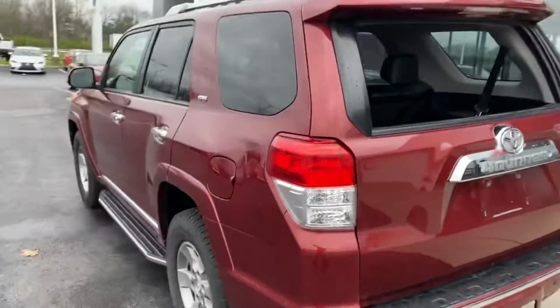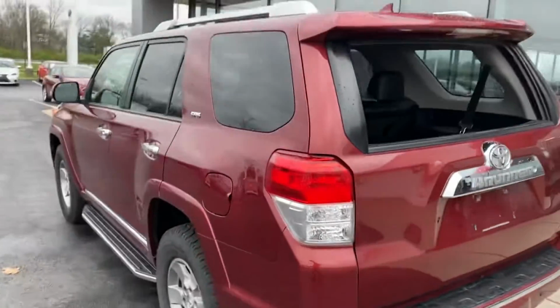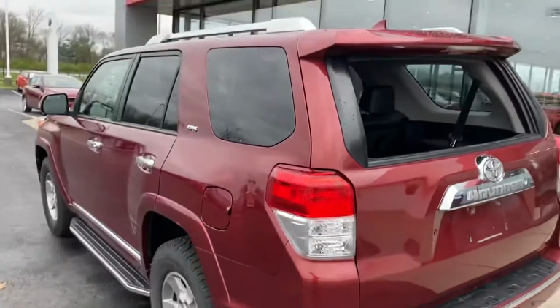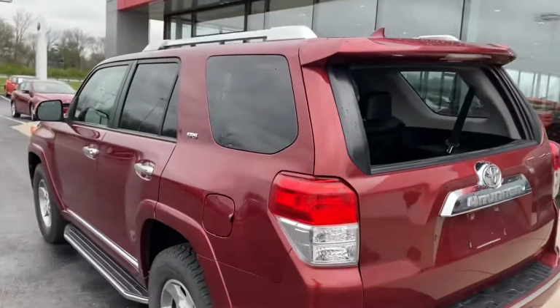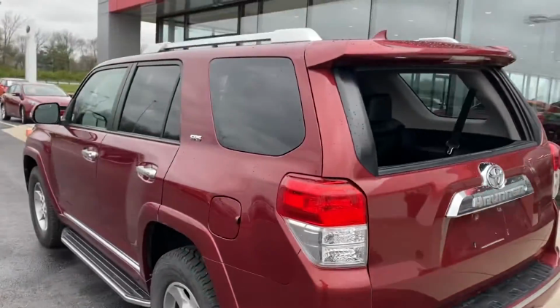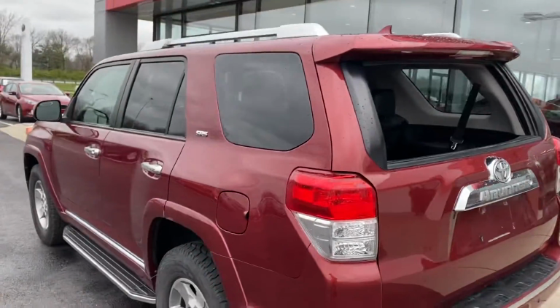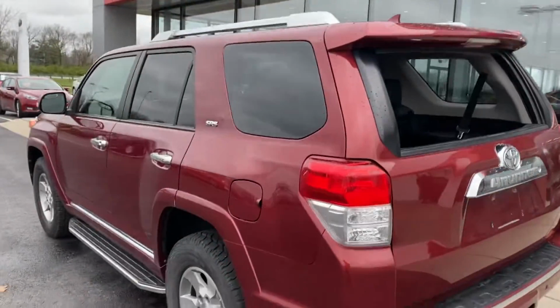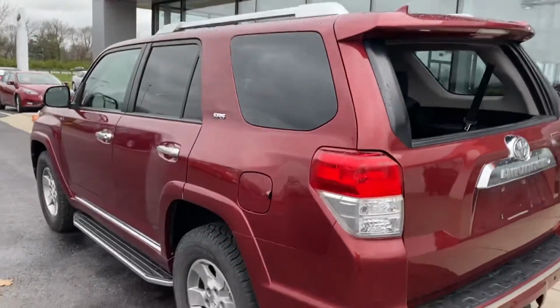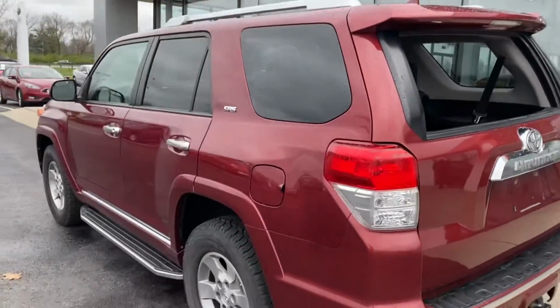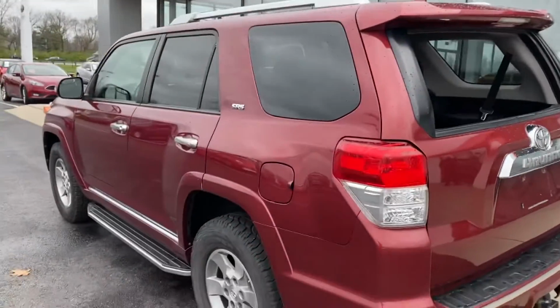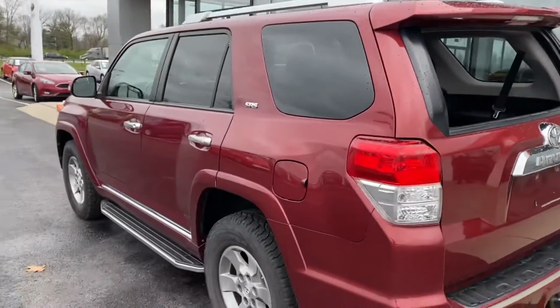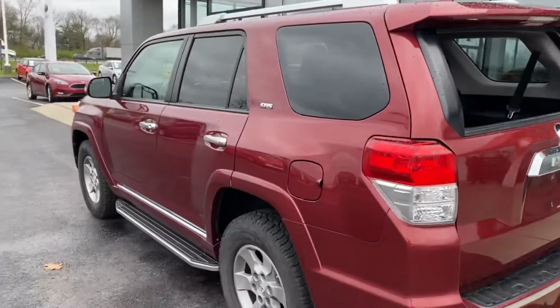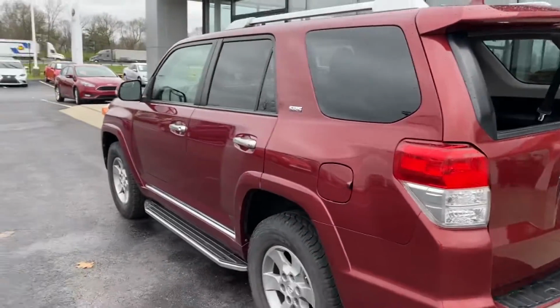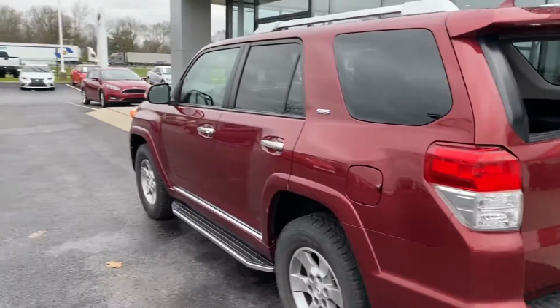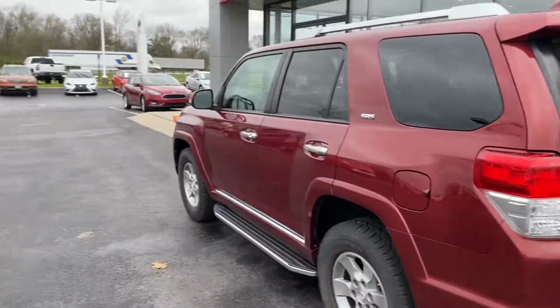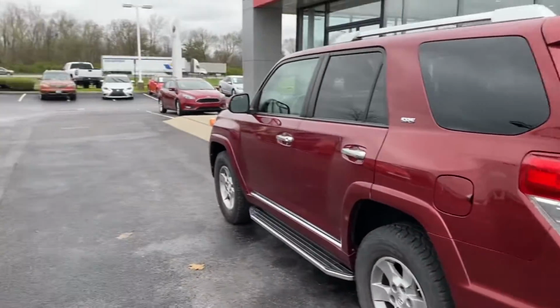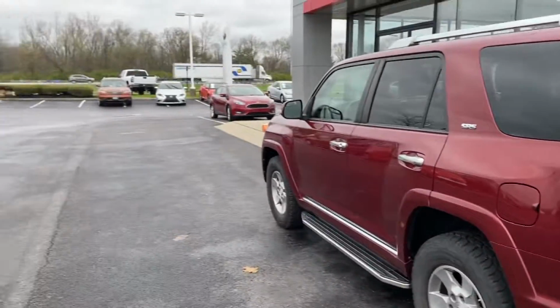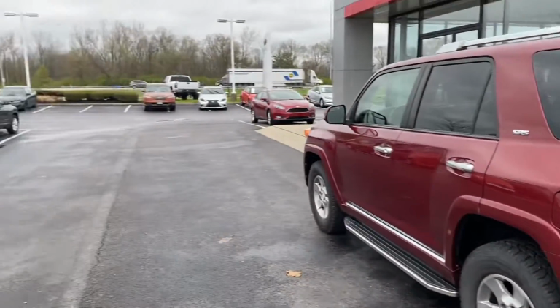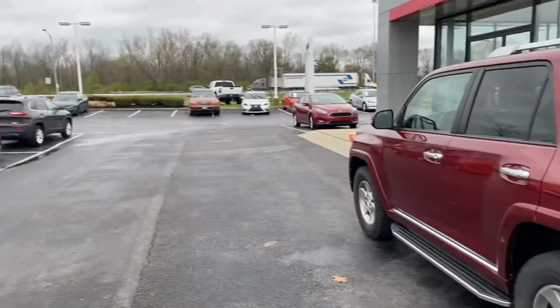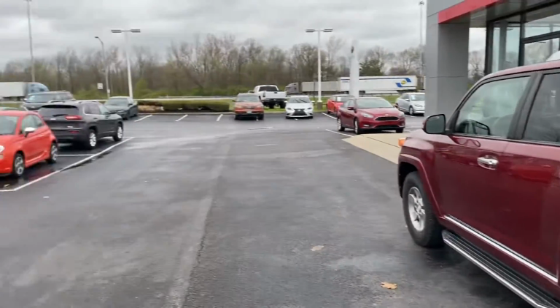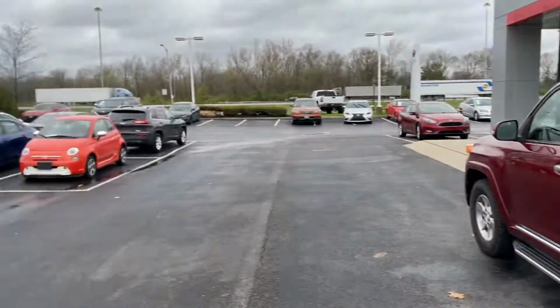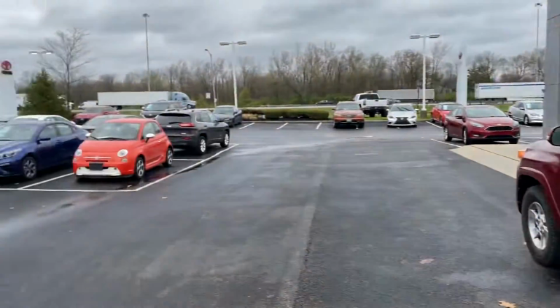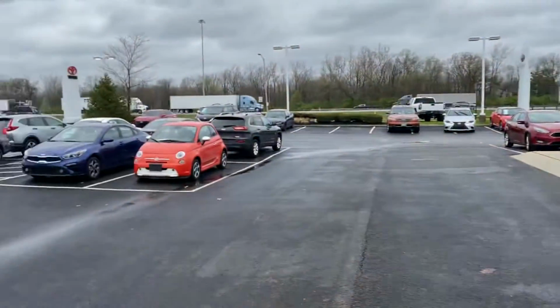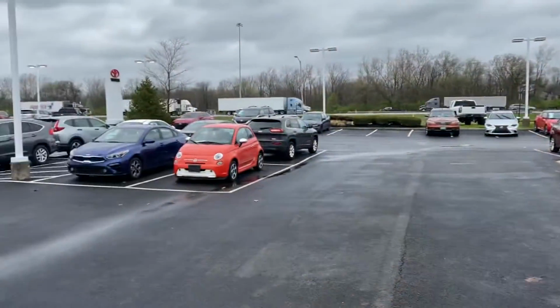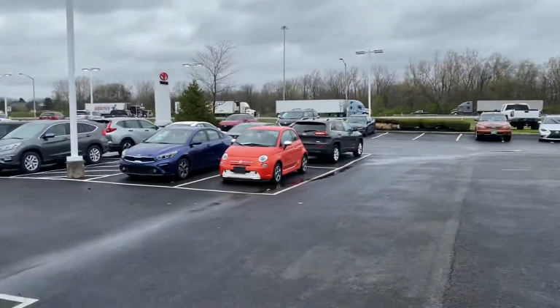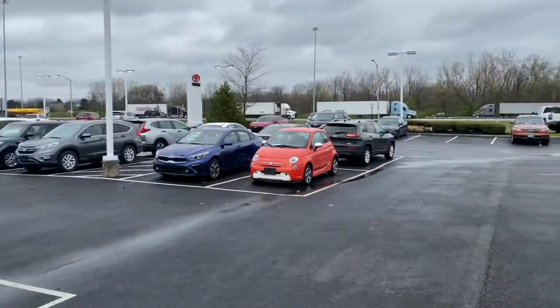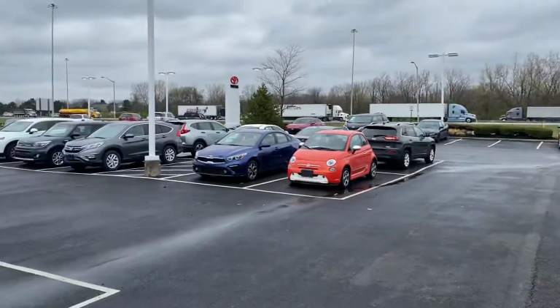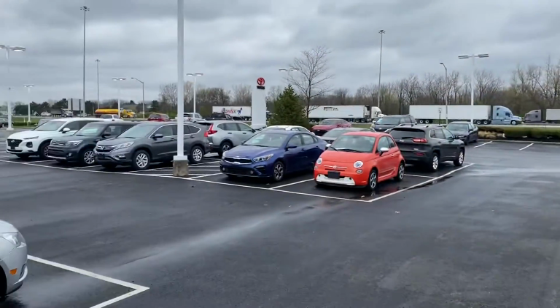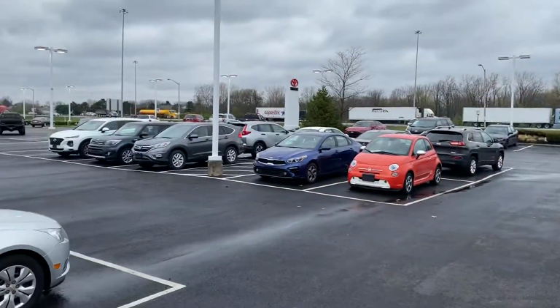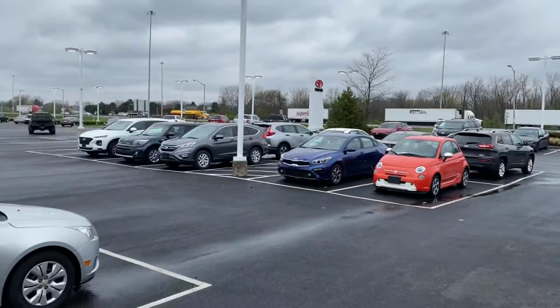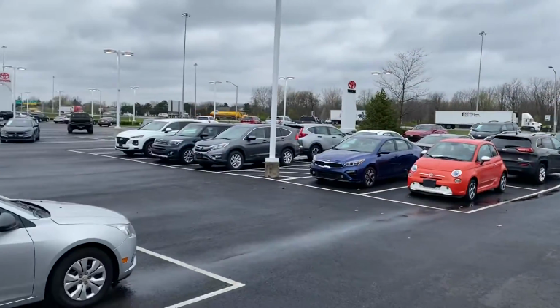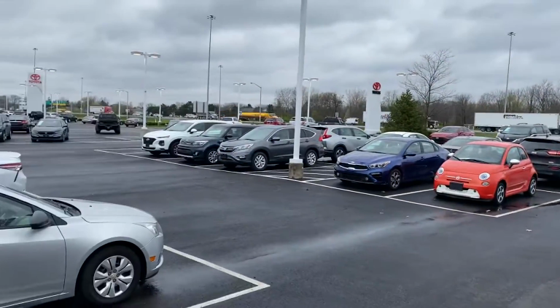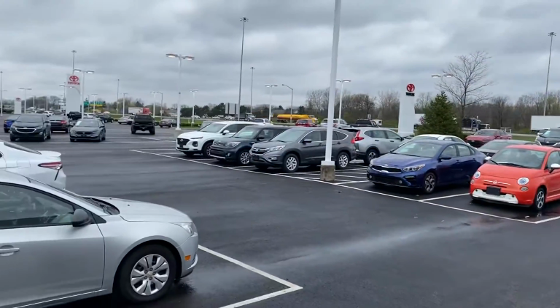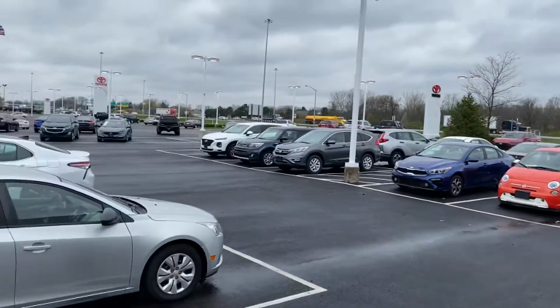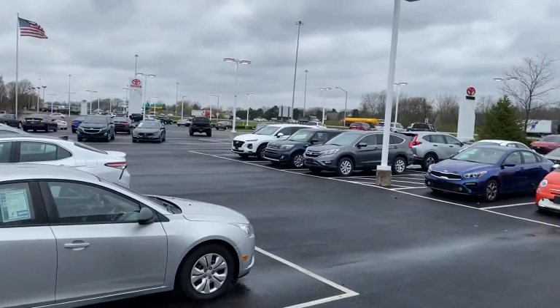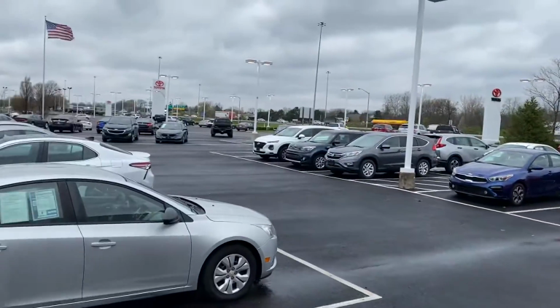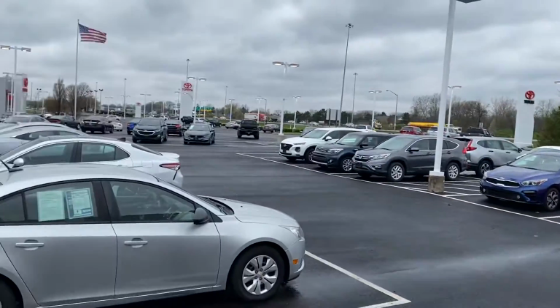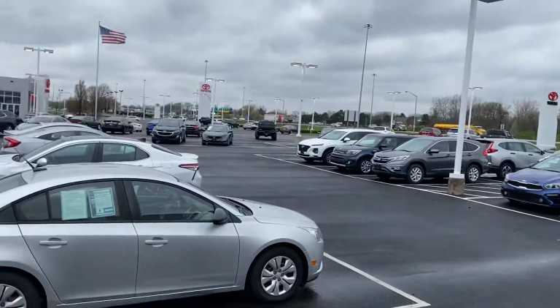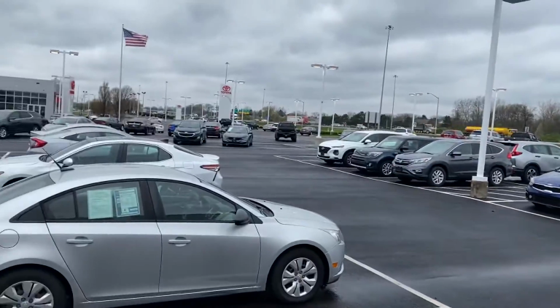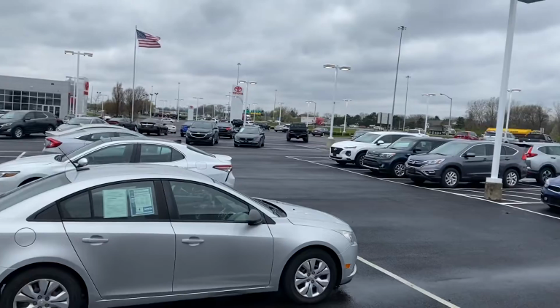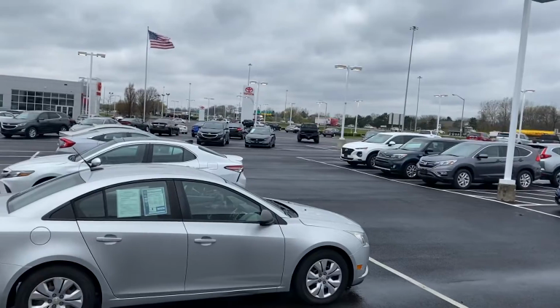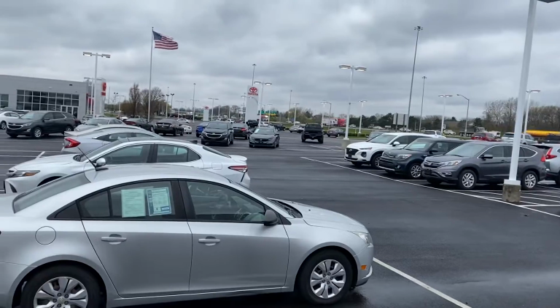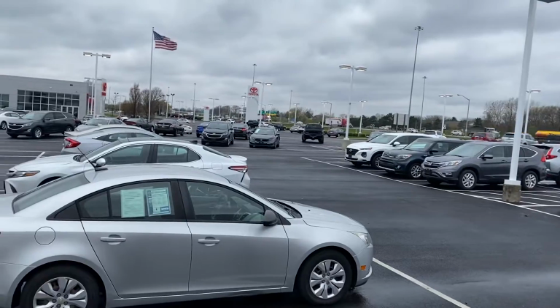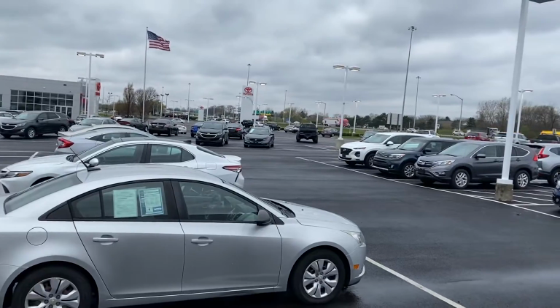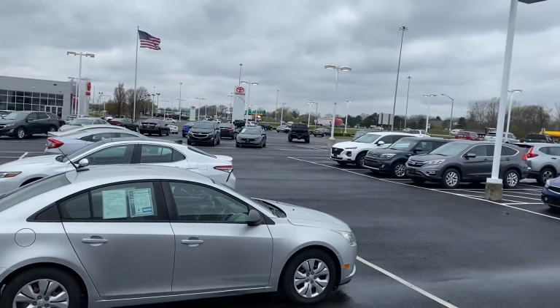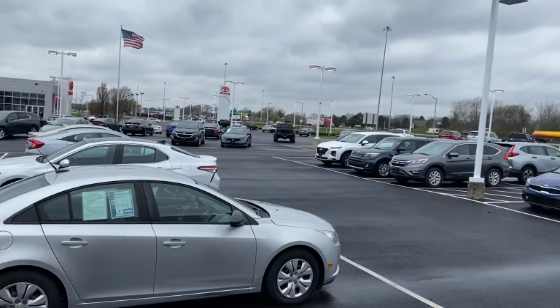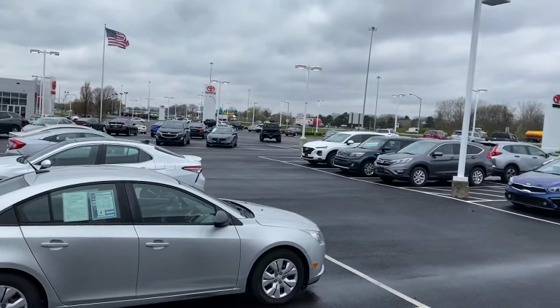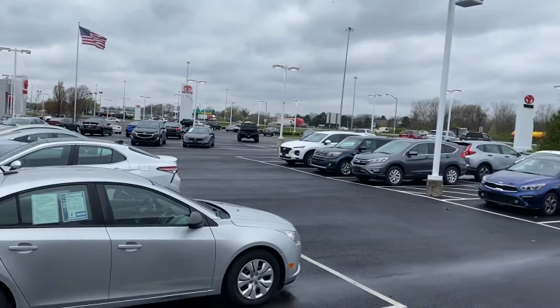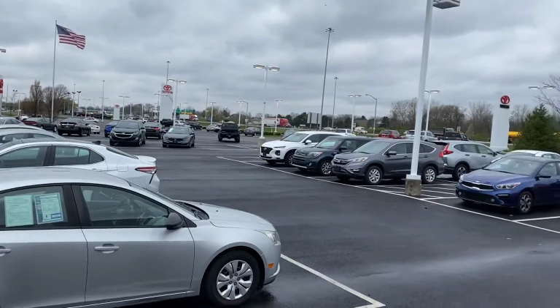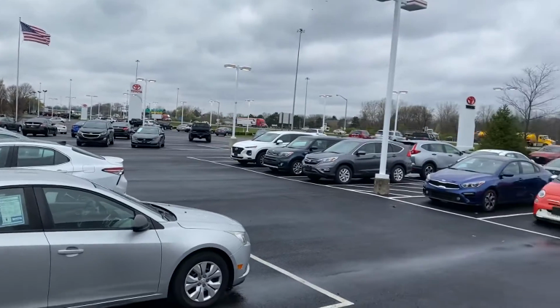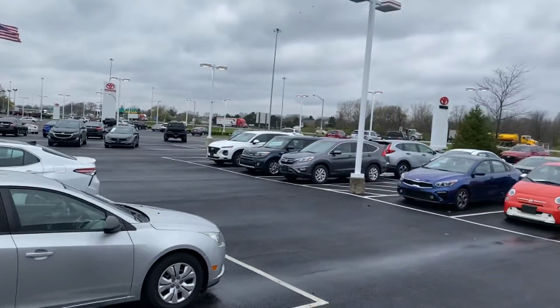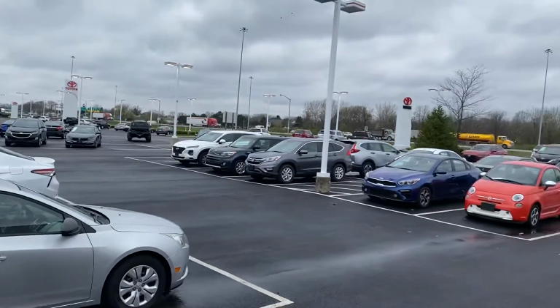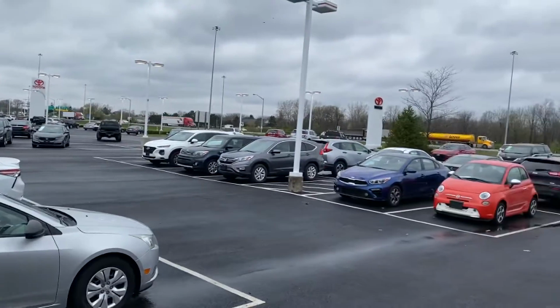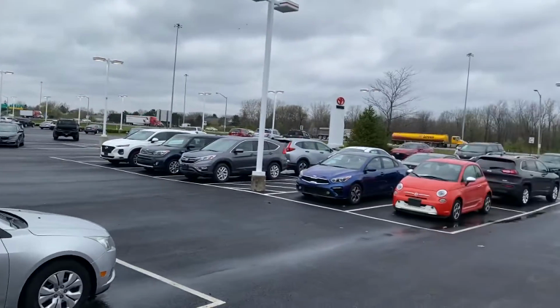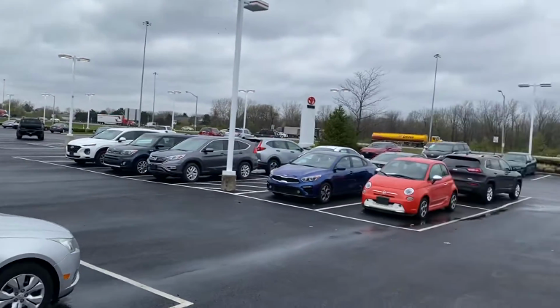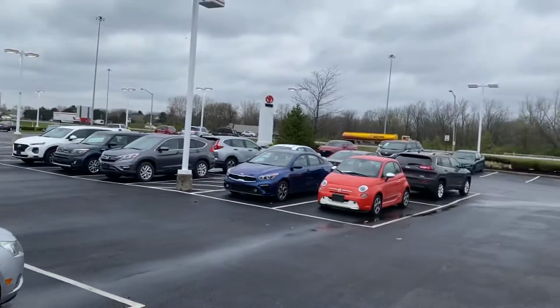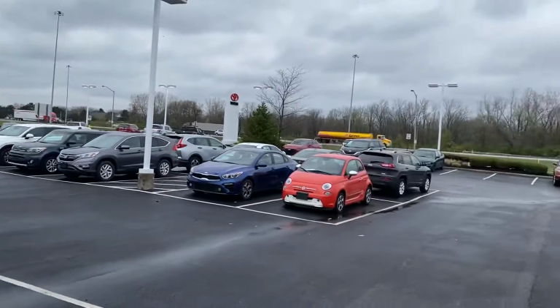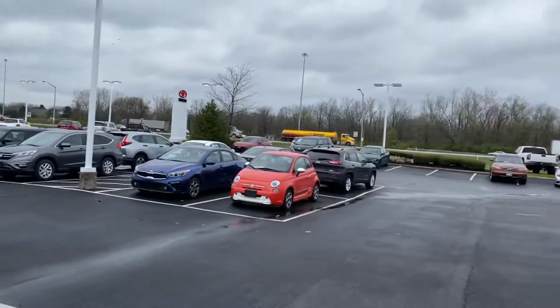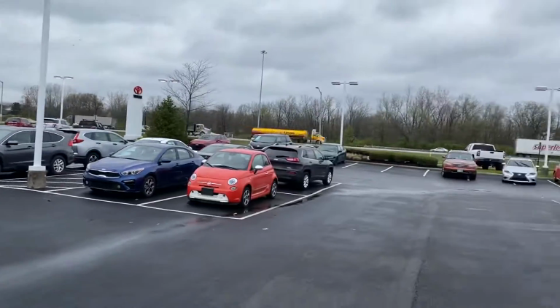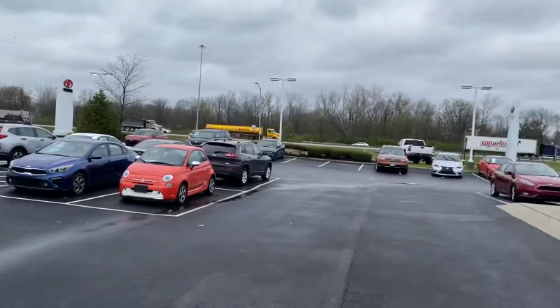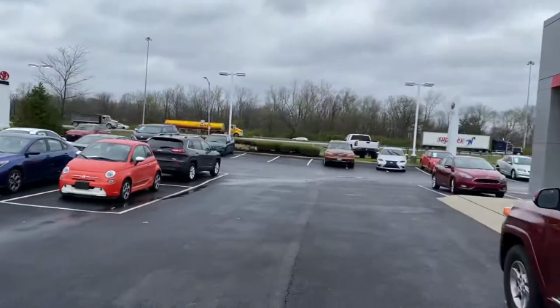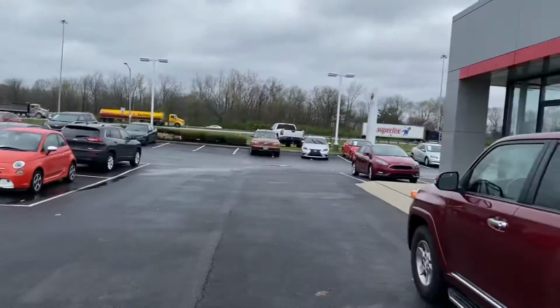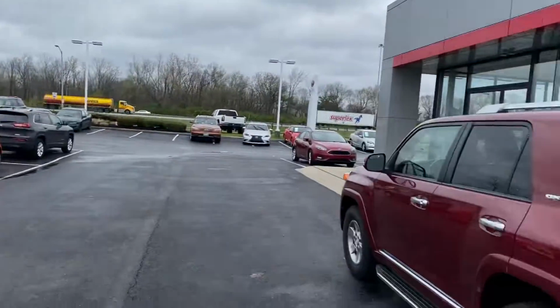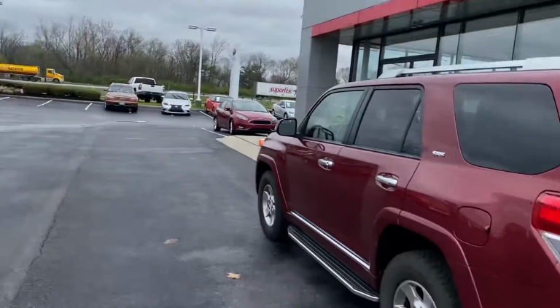Come check it out here at Jermaine Toyota — over 170 vehicles in stock.